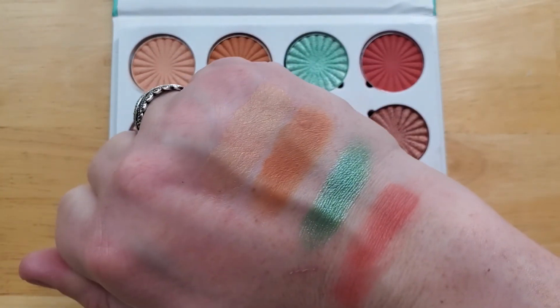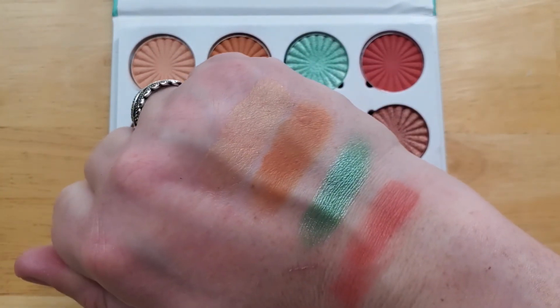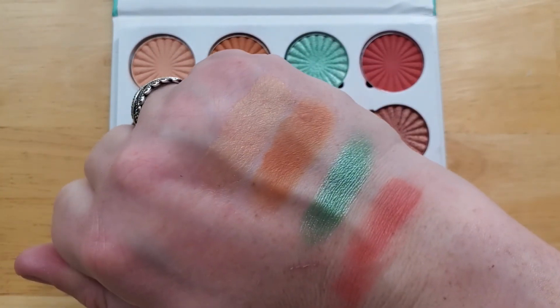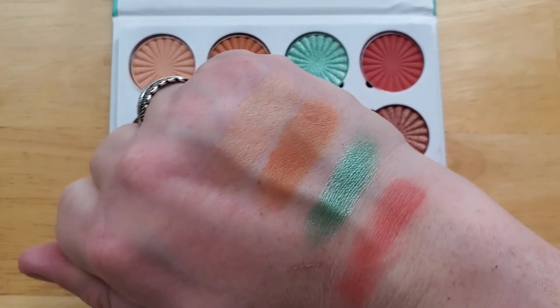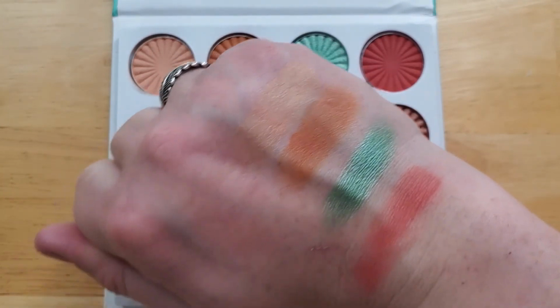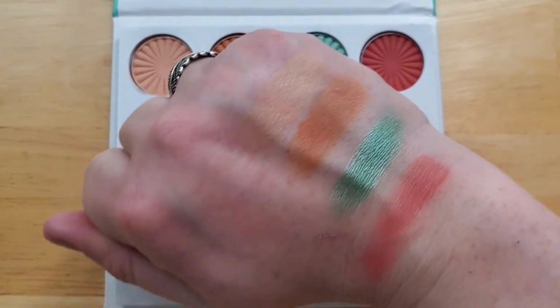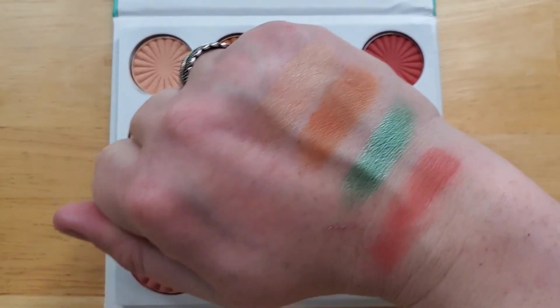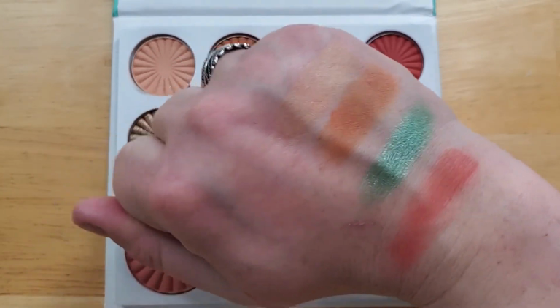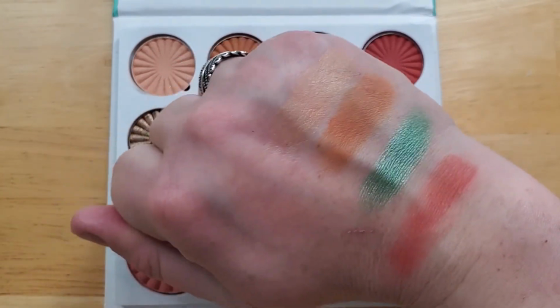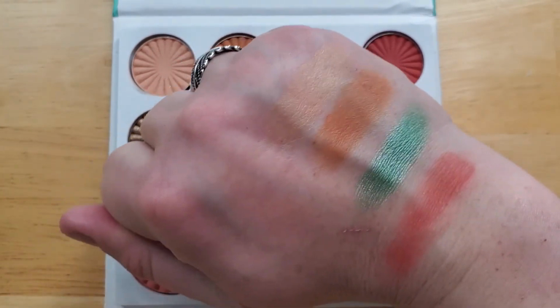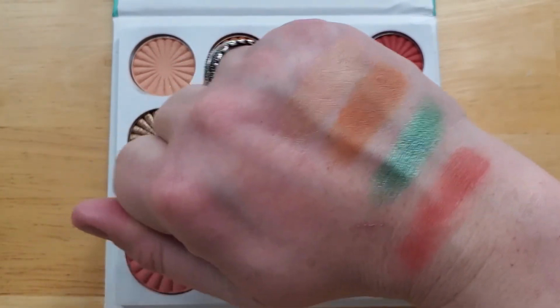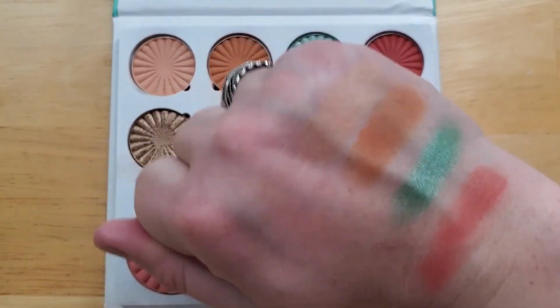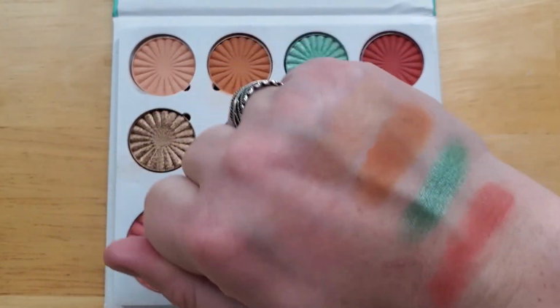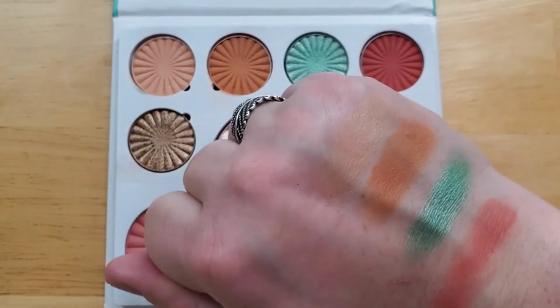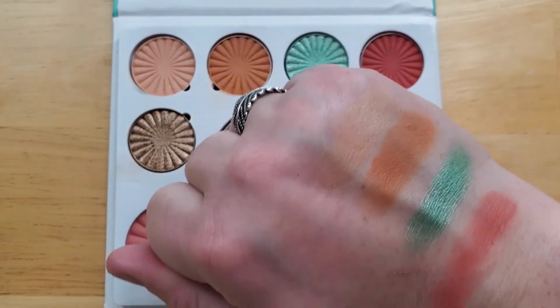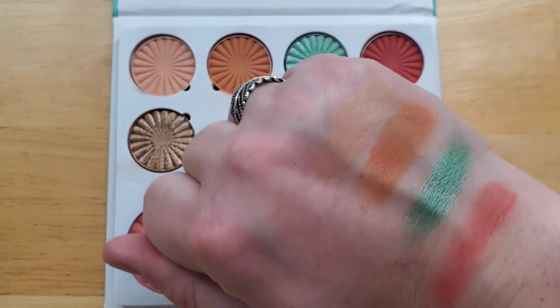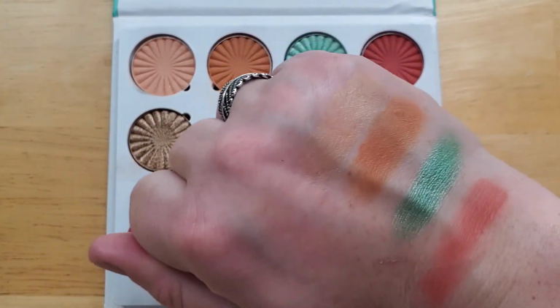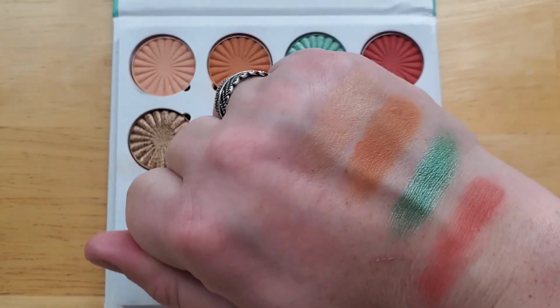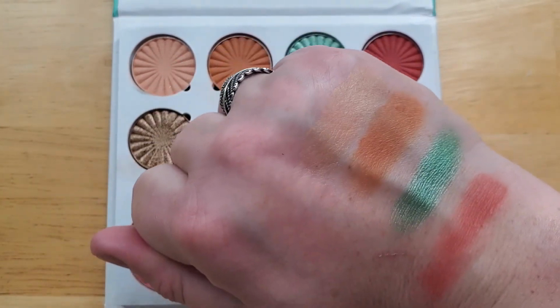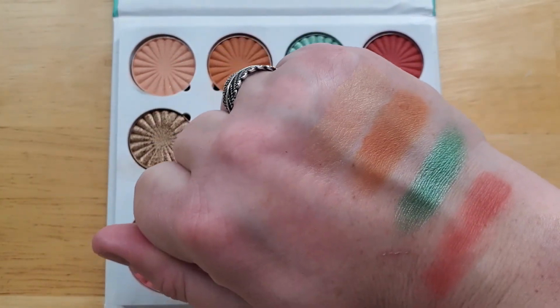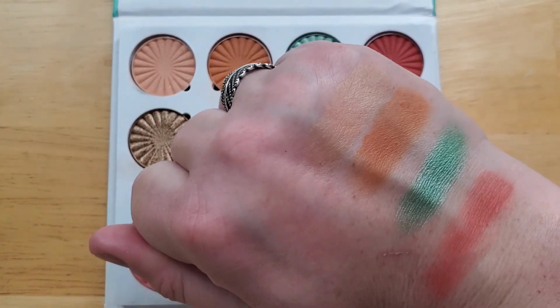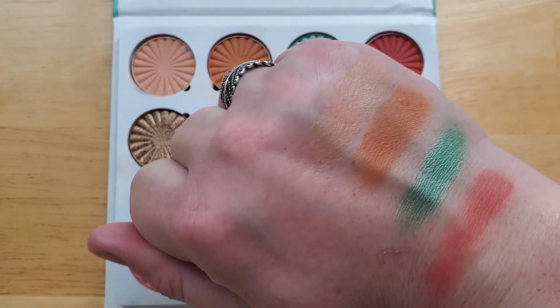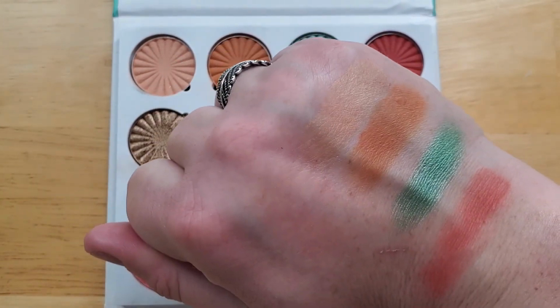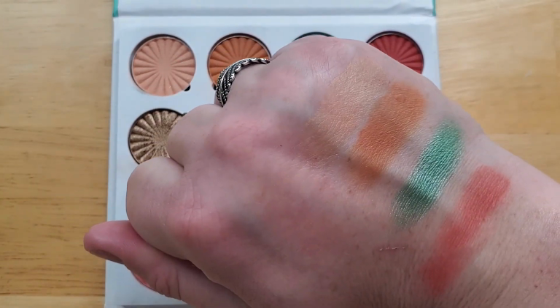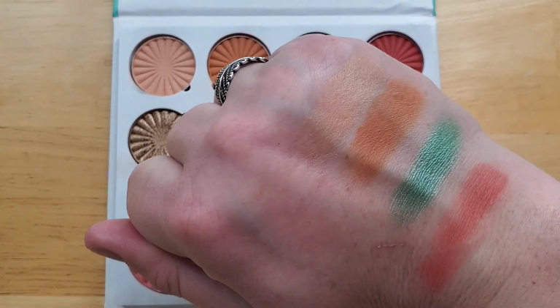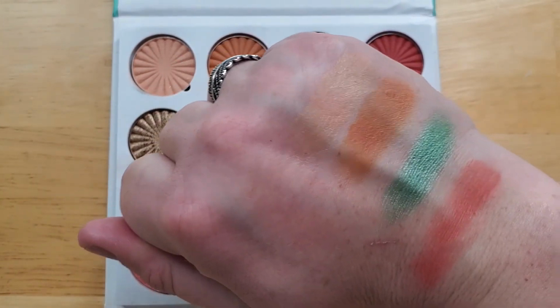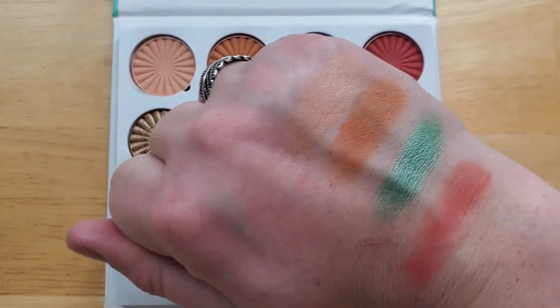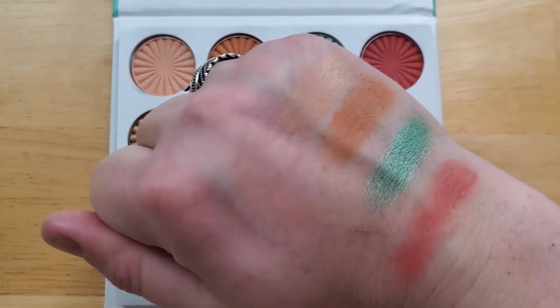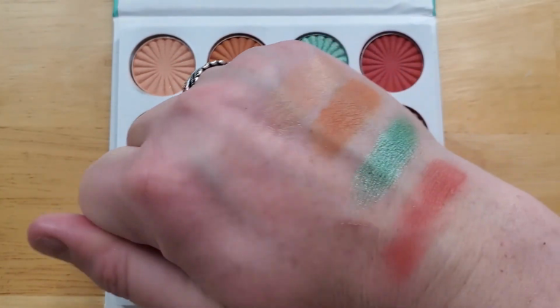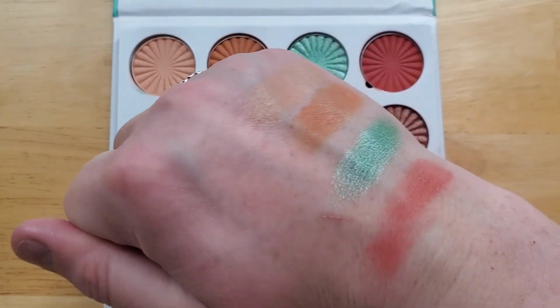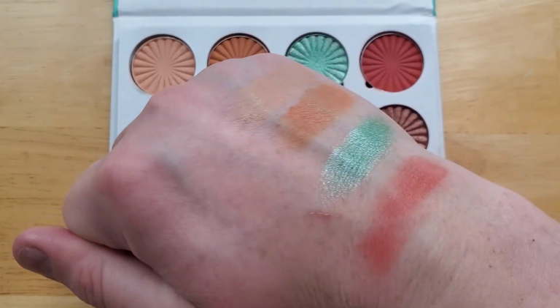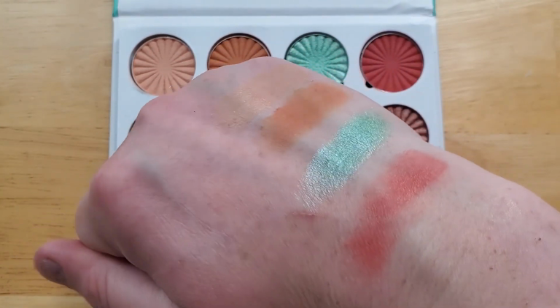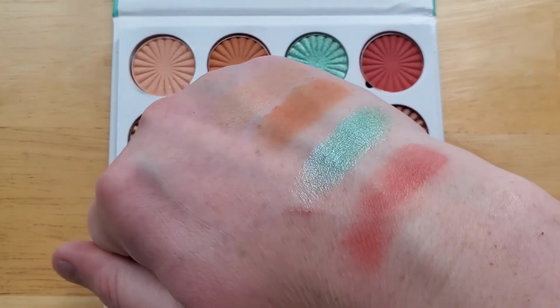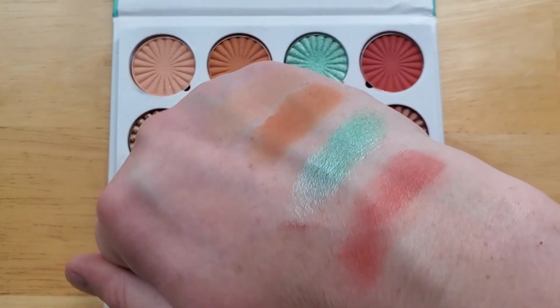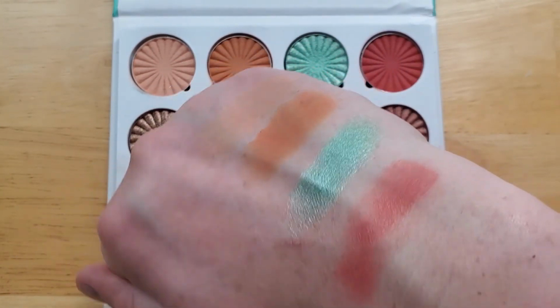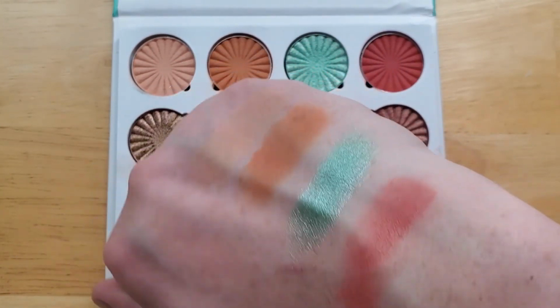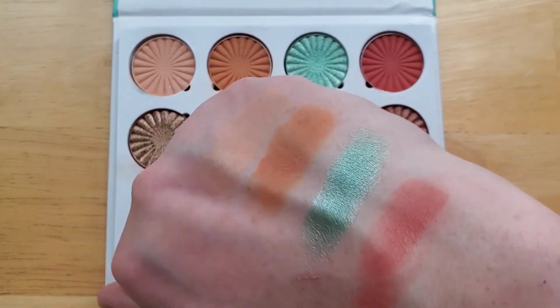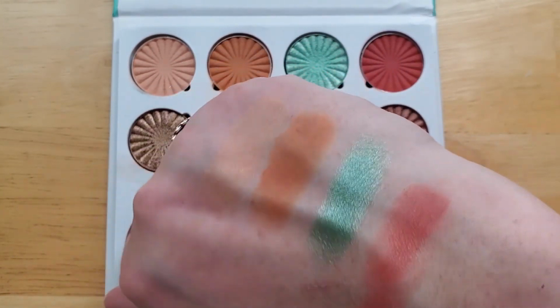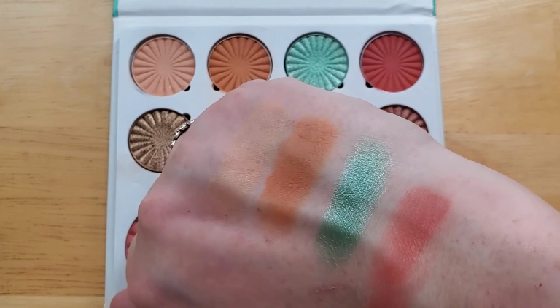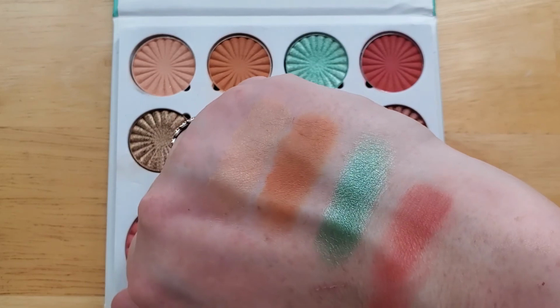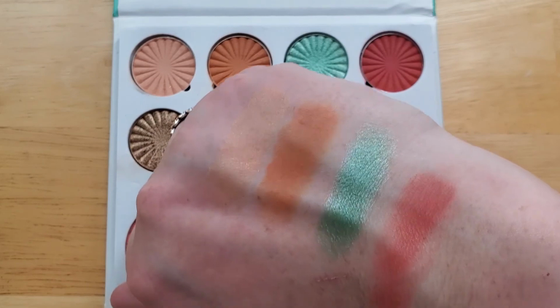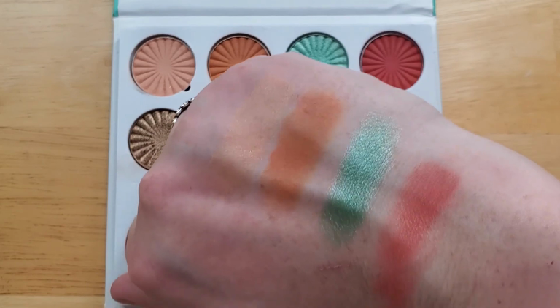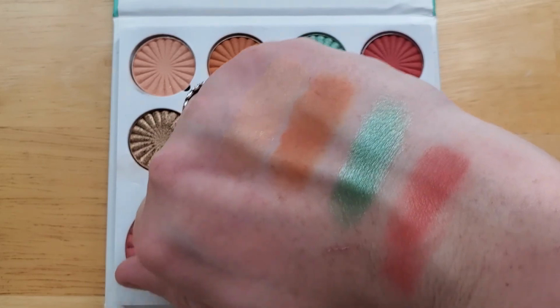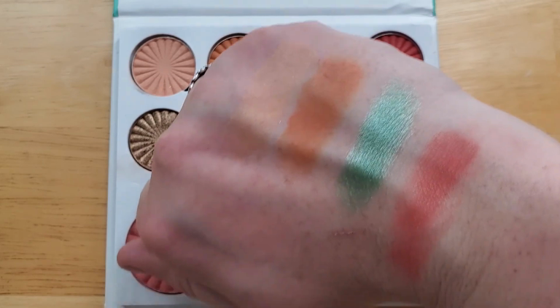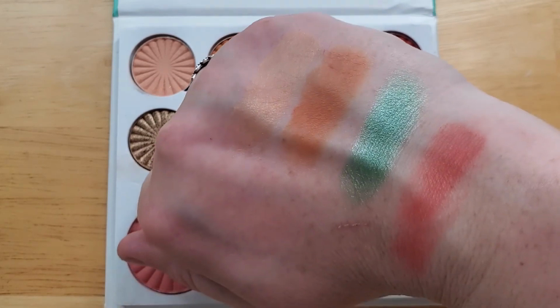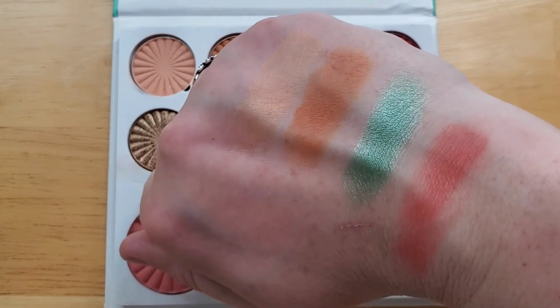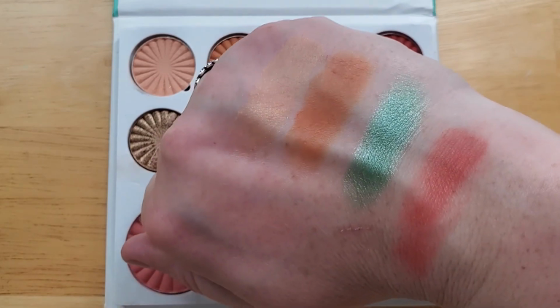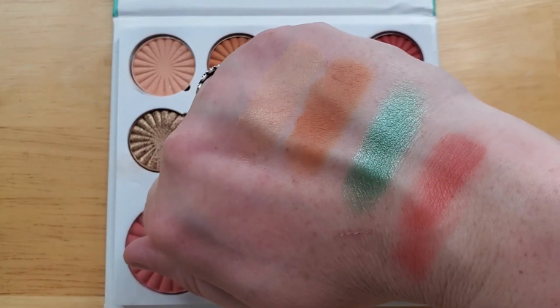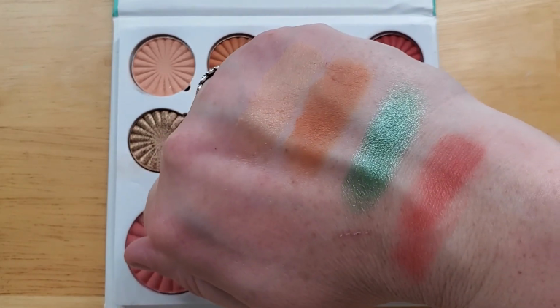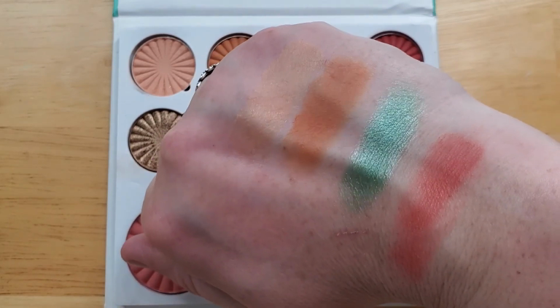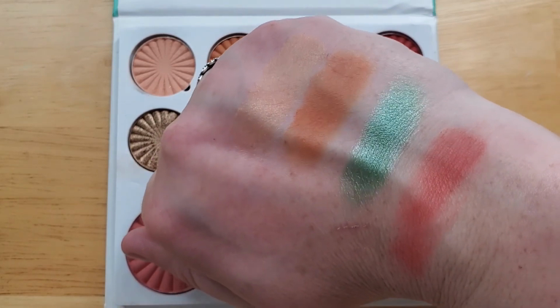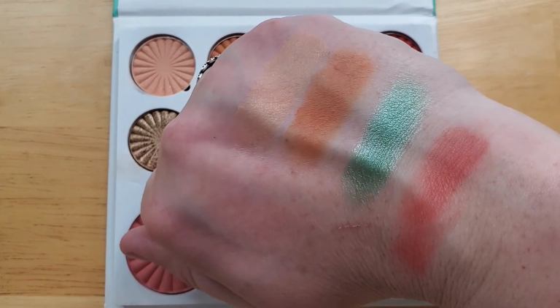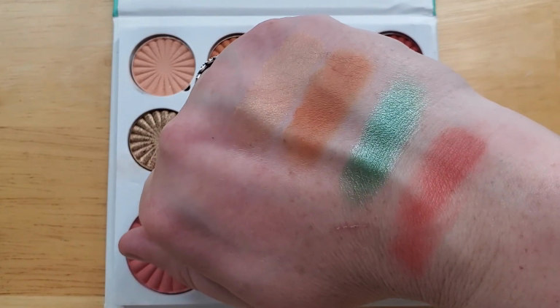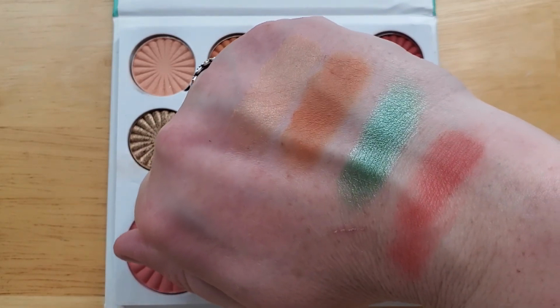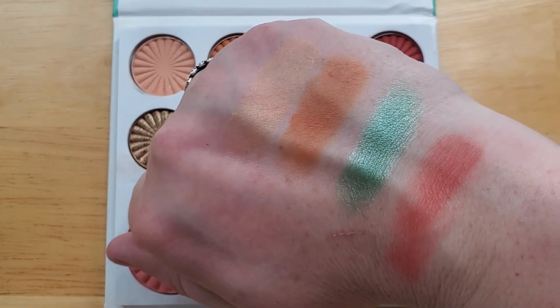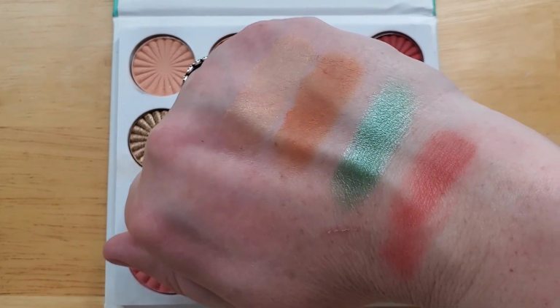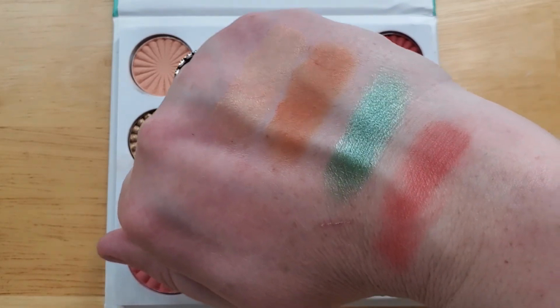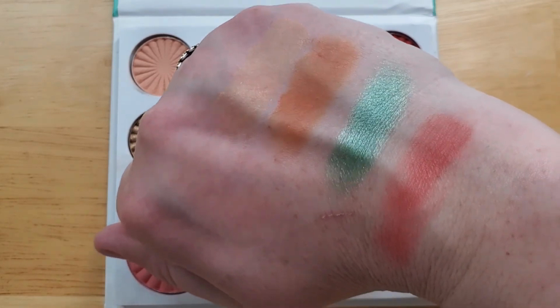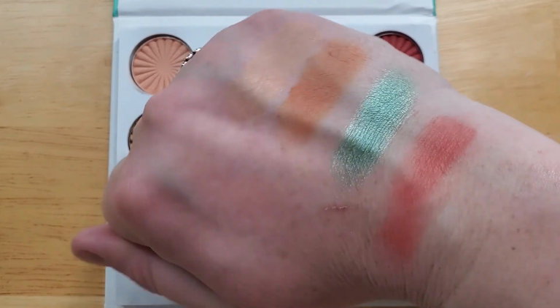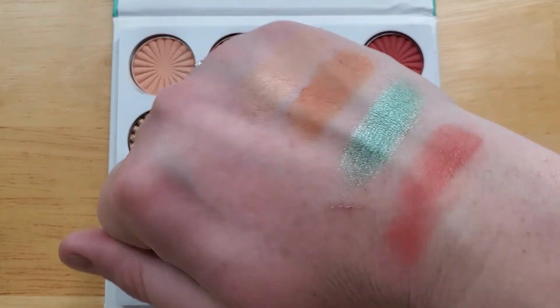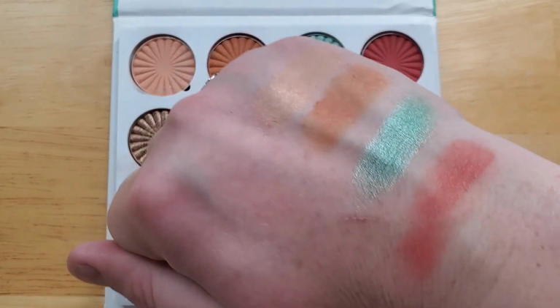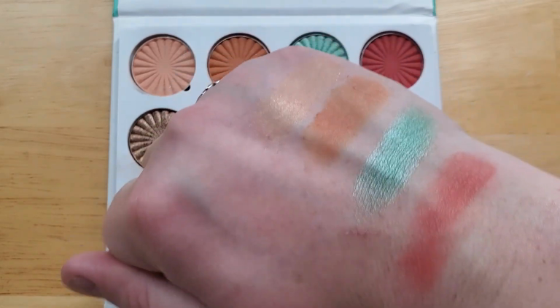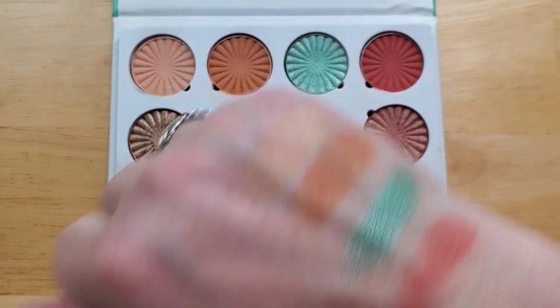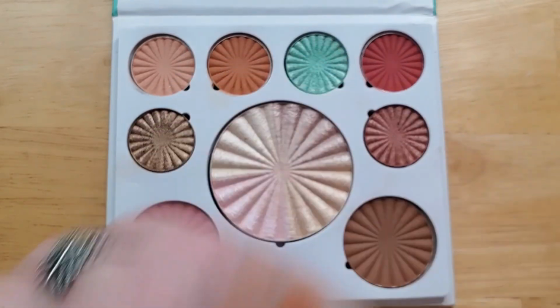I feel like all these shades look a lot darker and brighter in the pan than they do swatched out or even on your eyes.